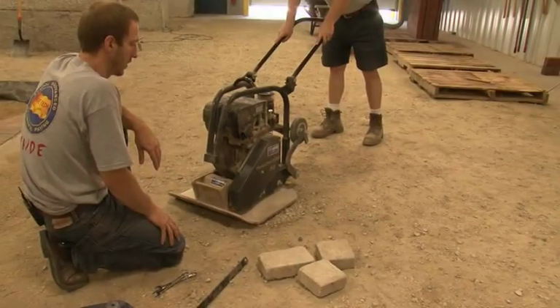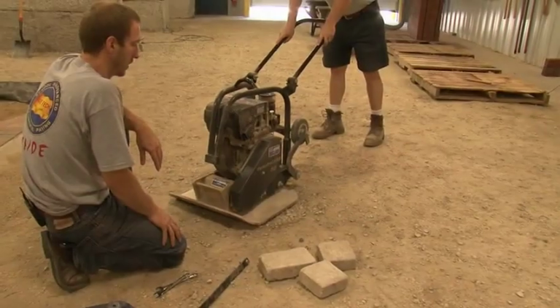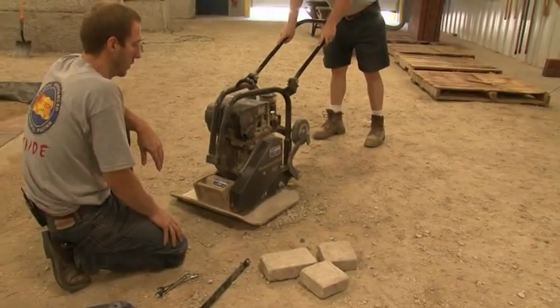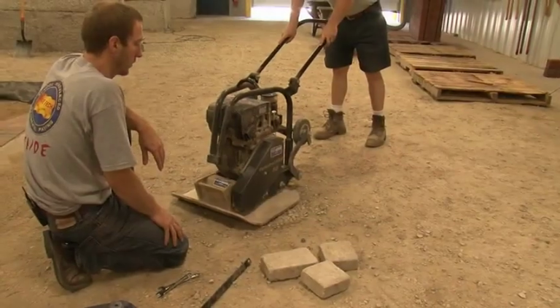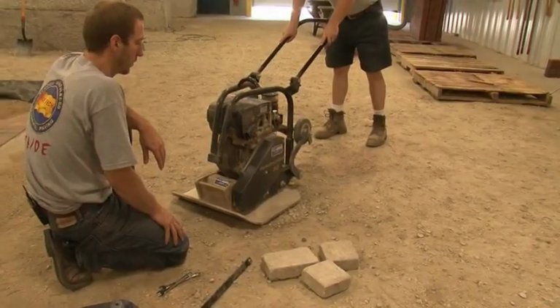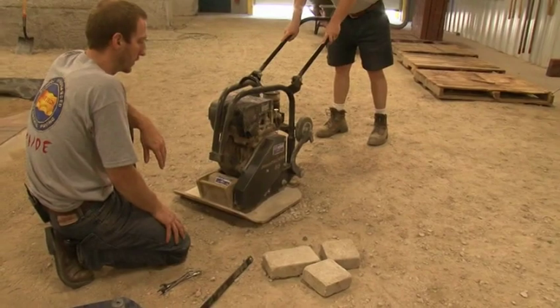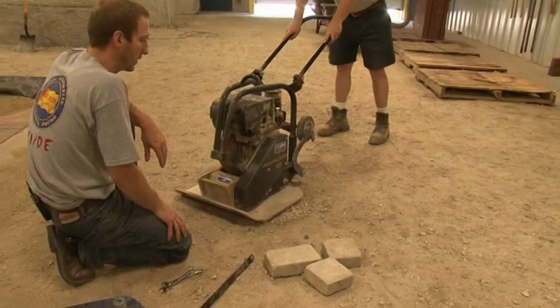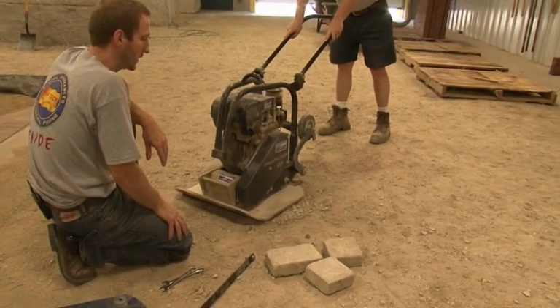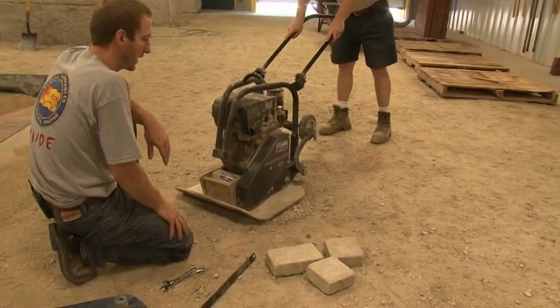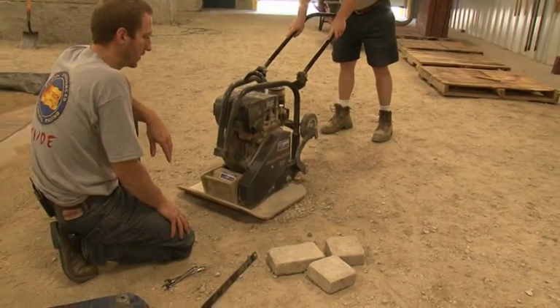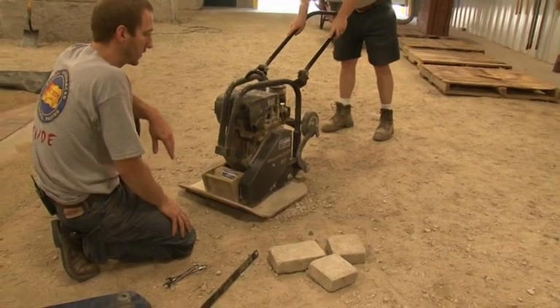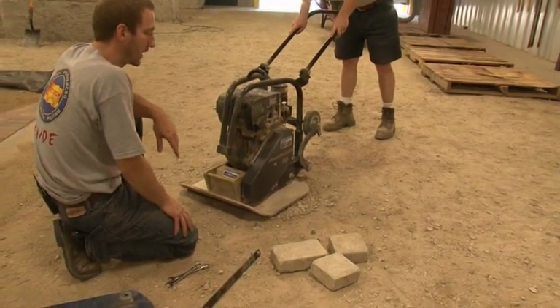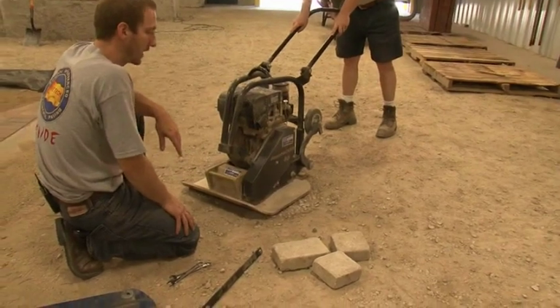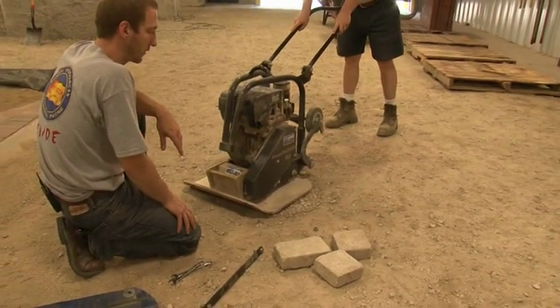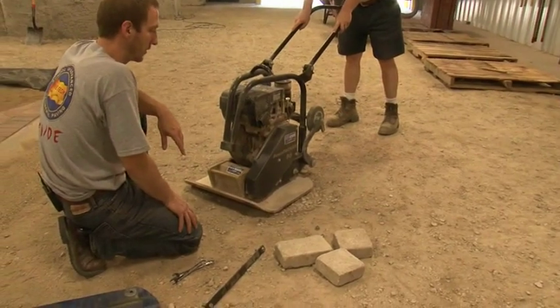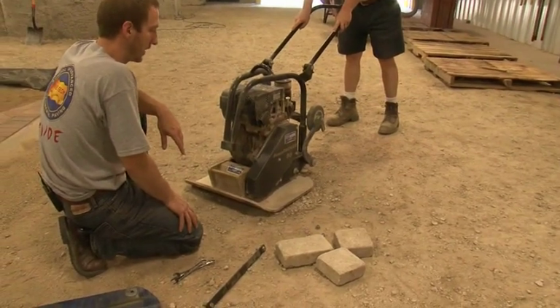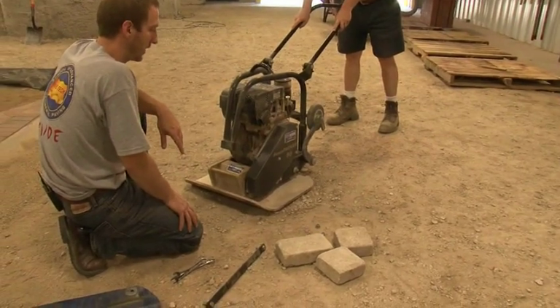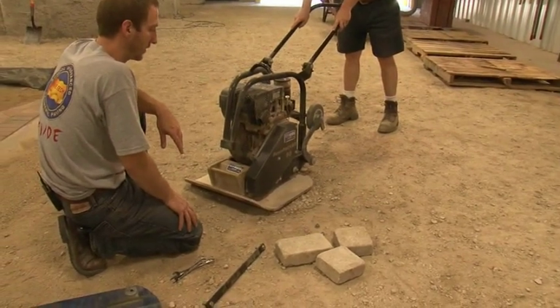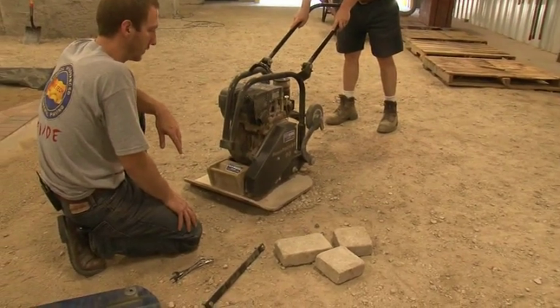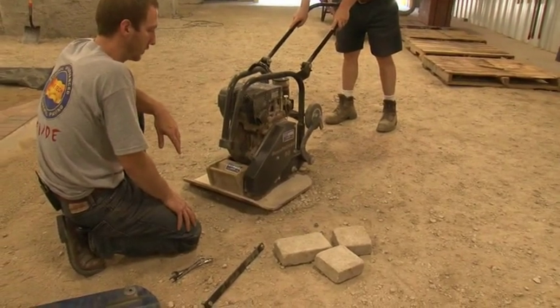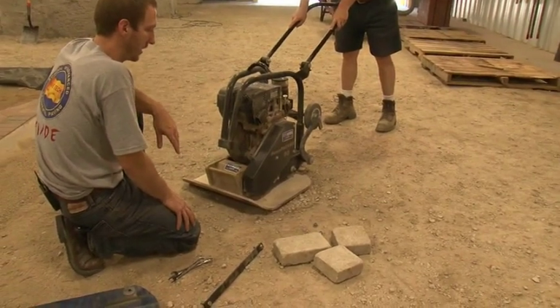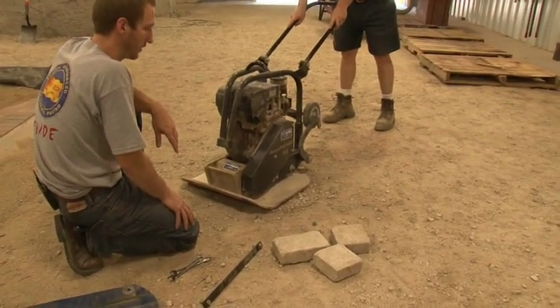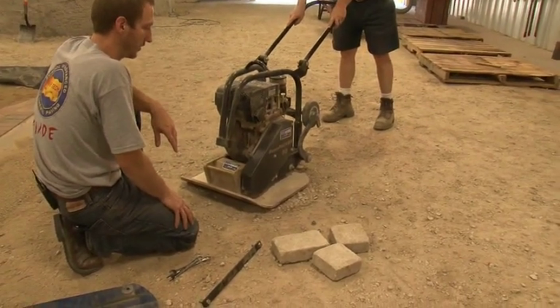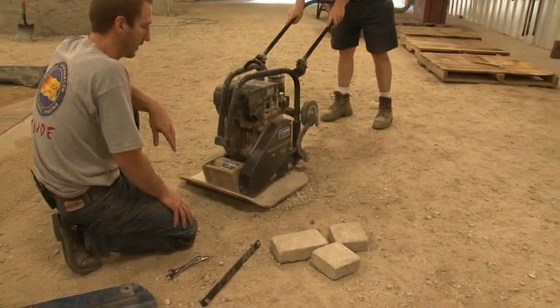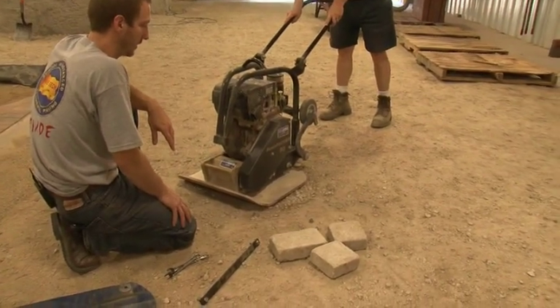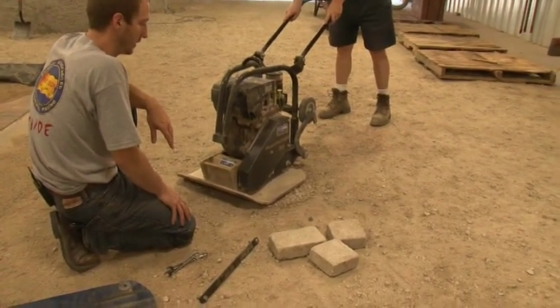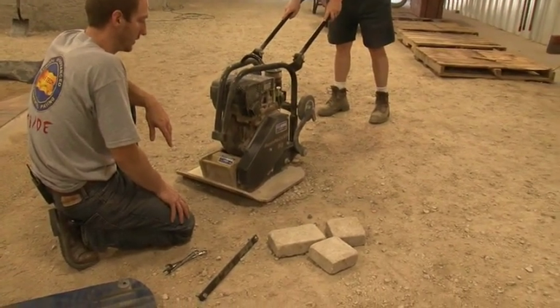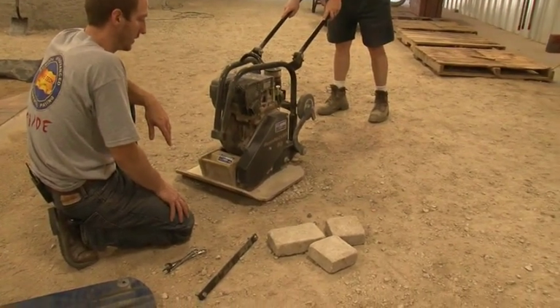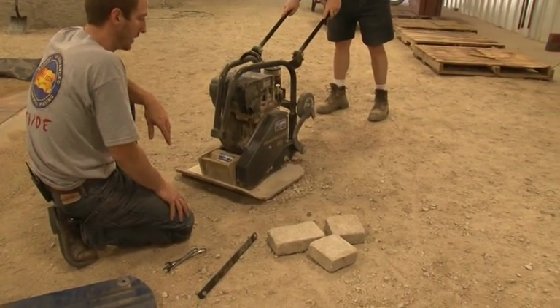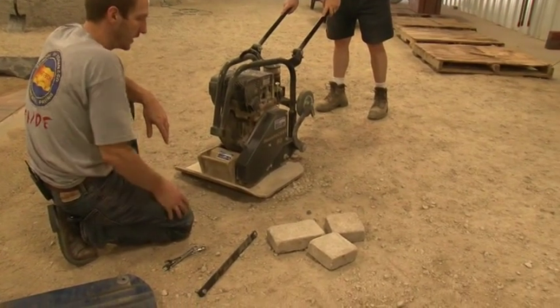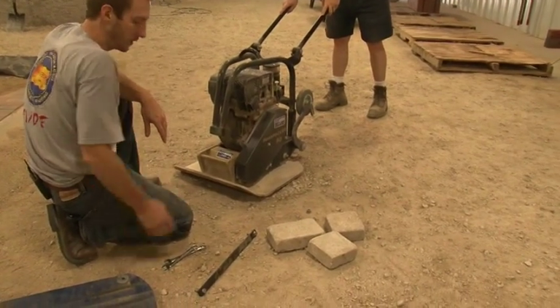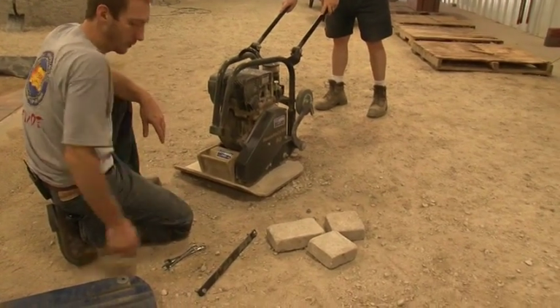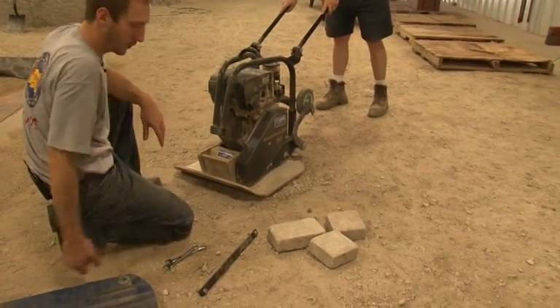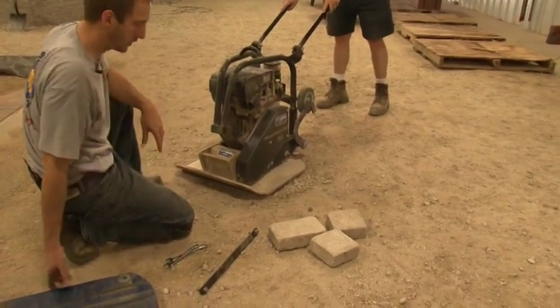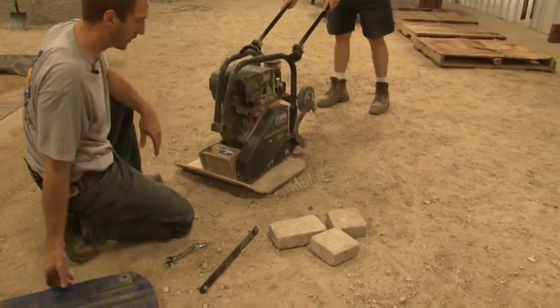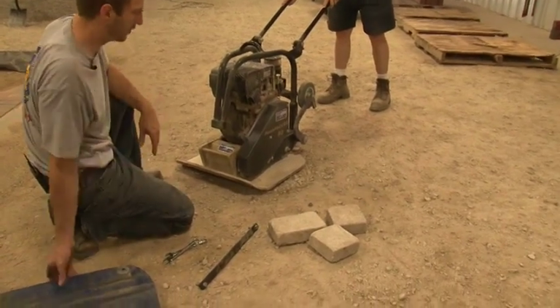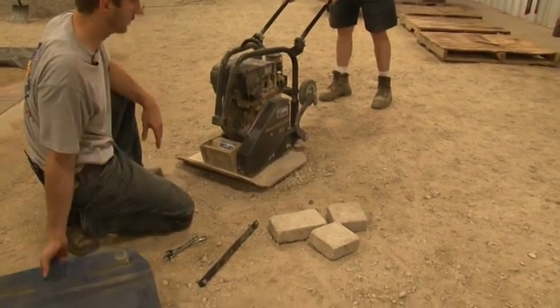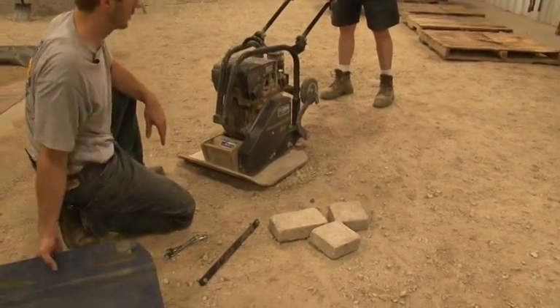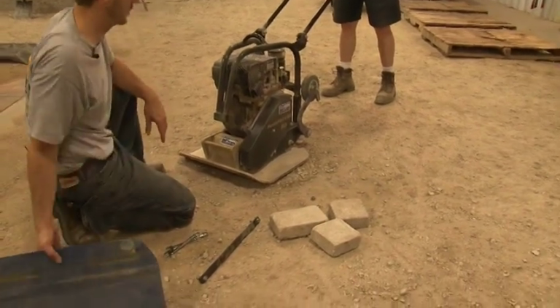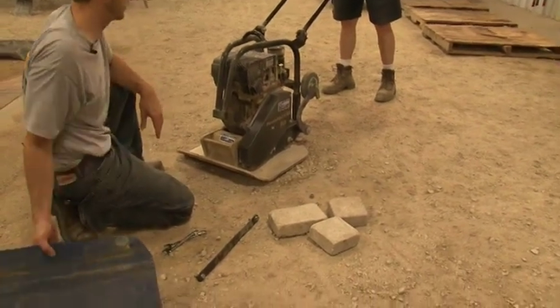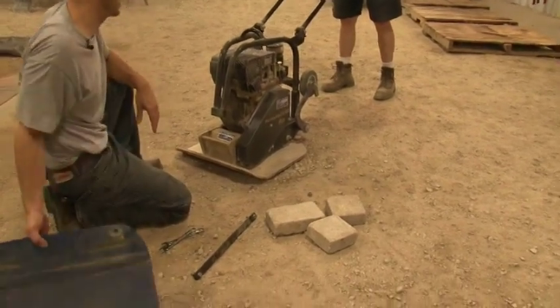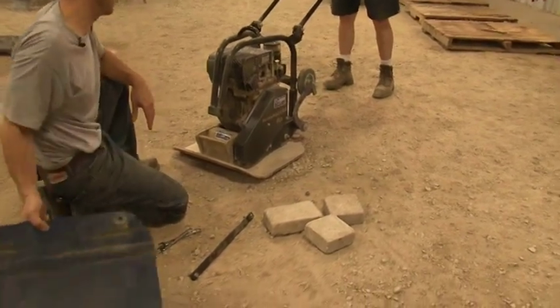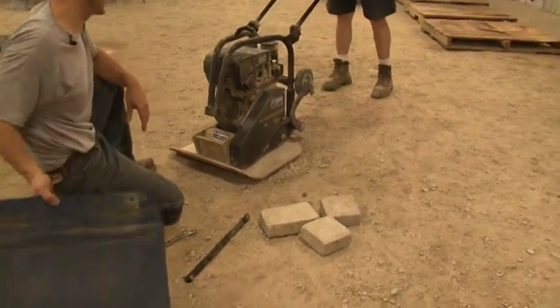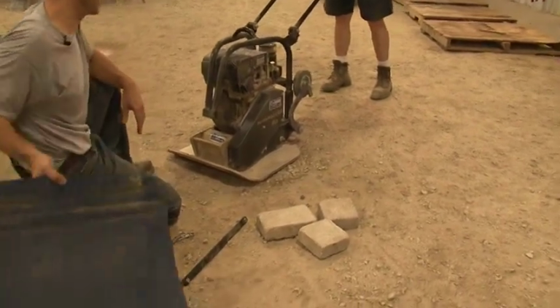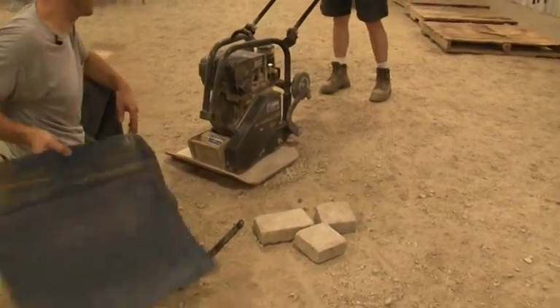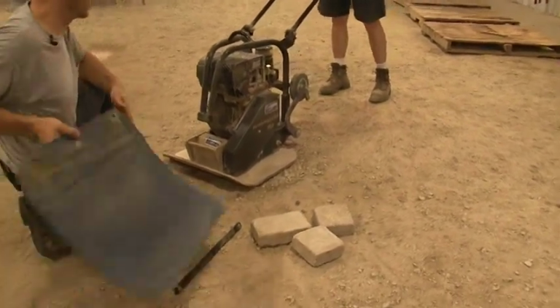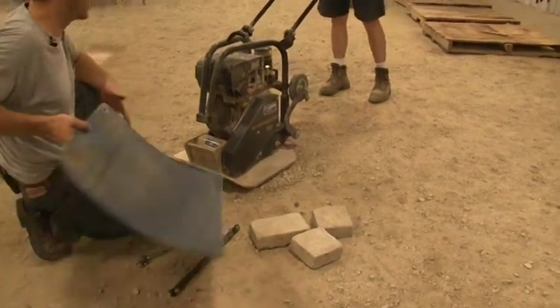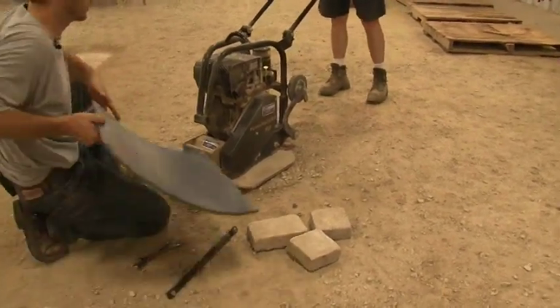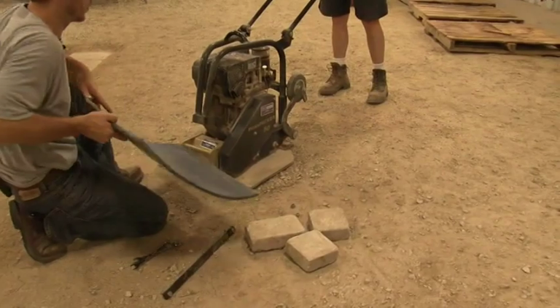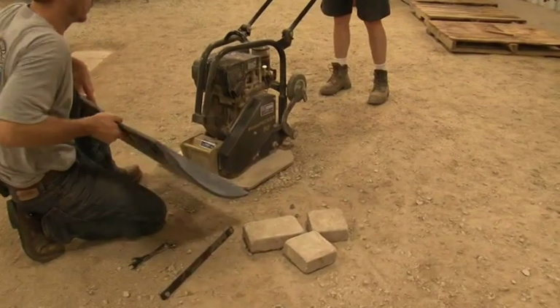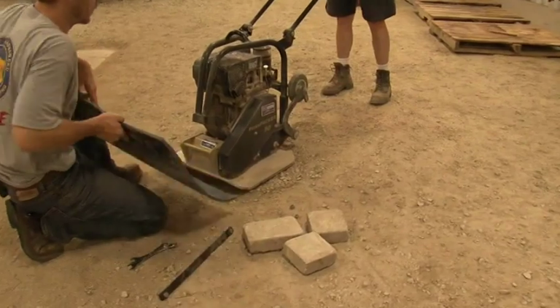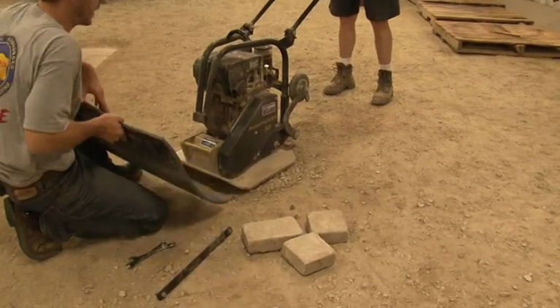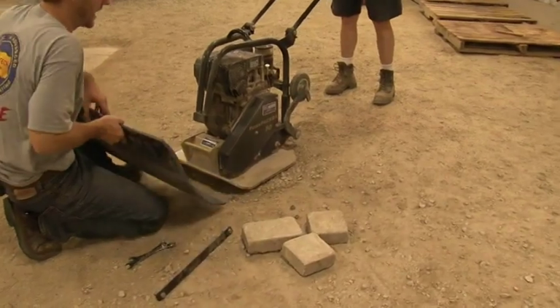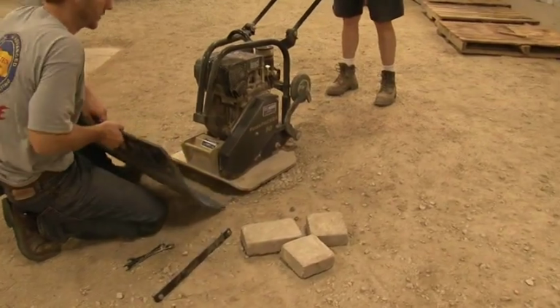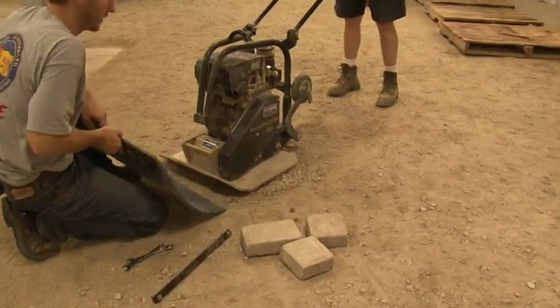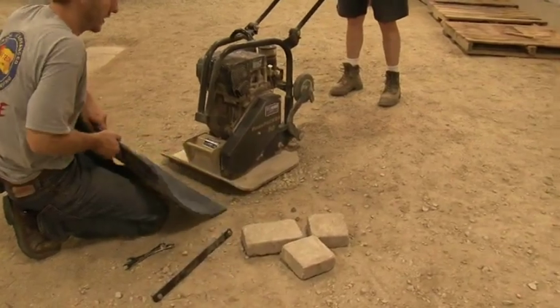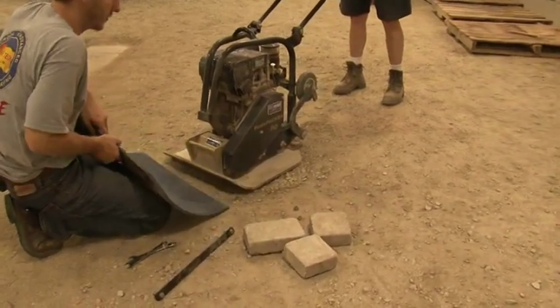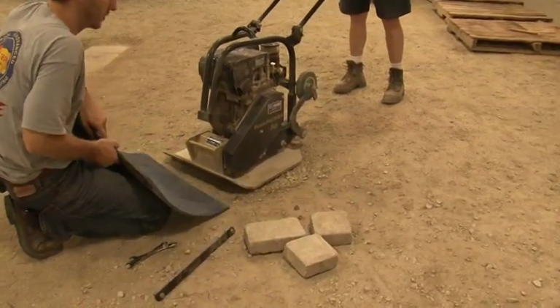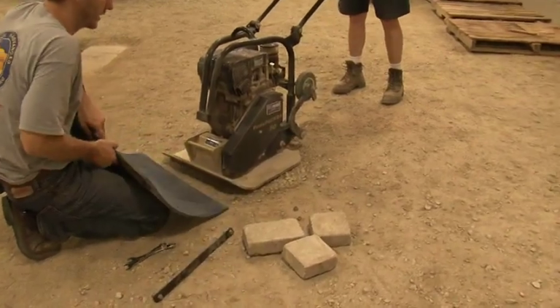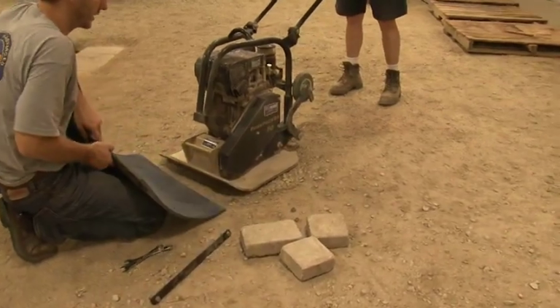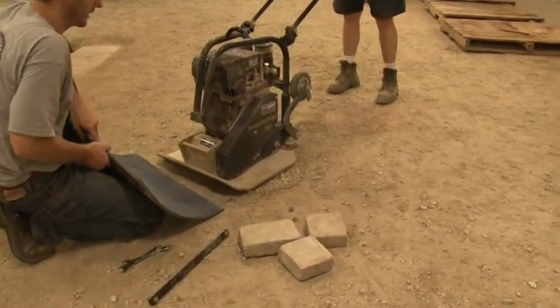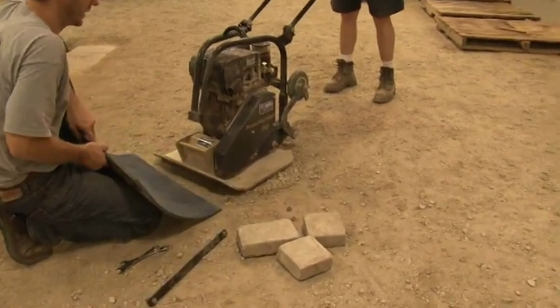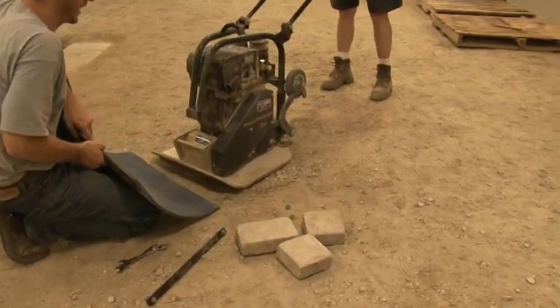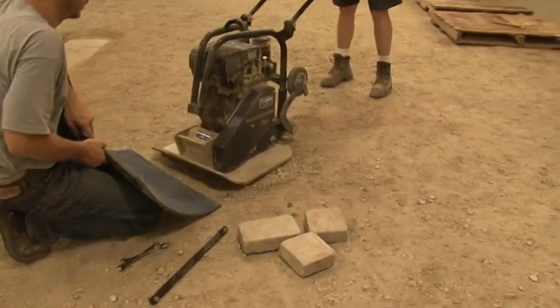When working with textured concrete pavers or special finishes, it is important to use a urethane mat underneath your compactor to help protect the tops.